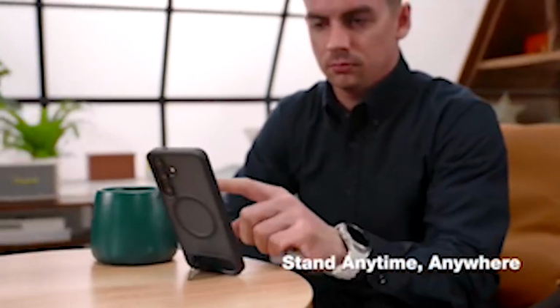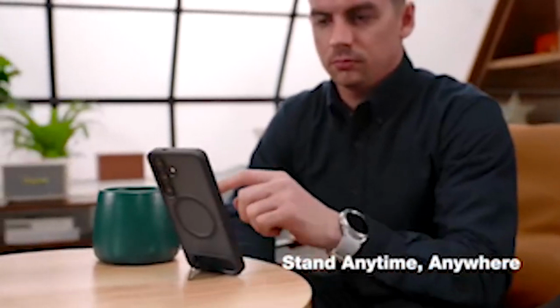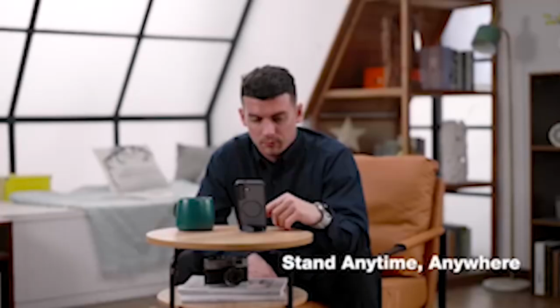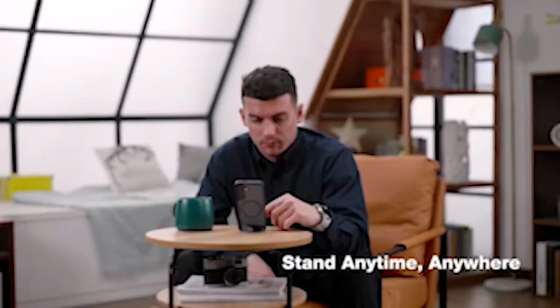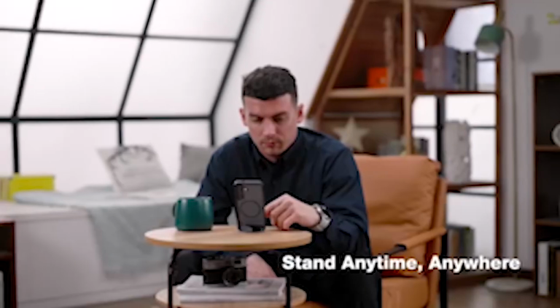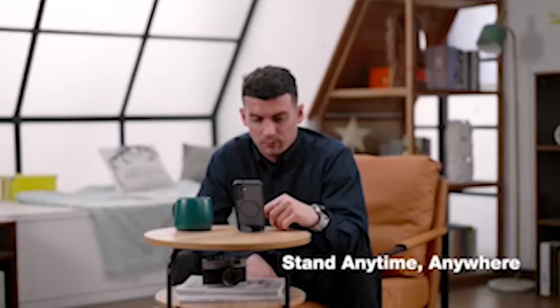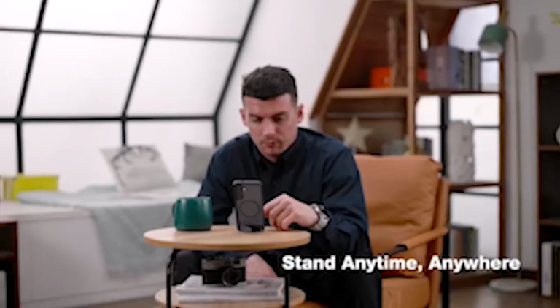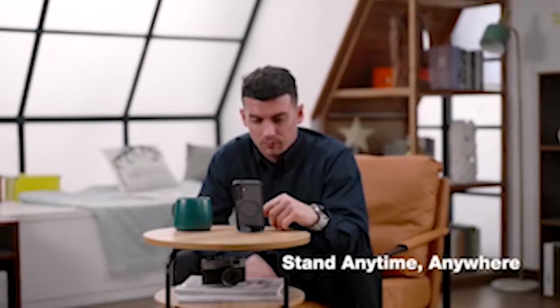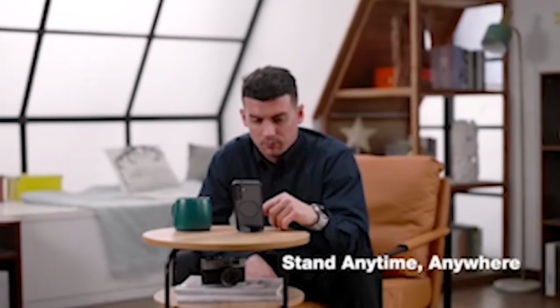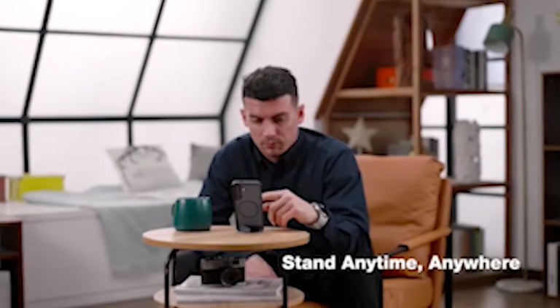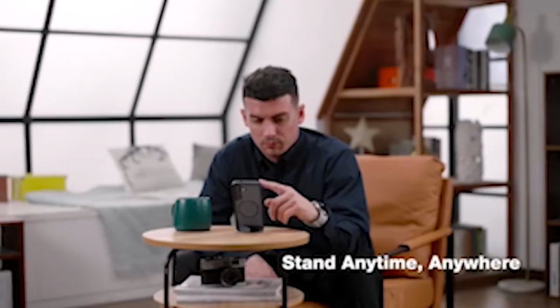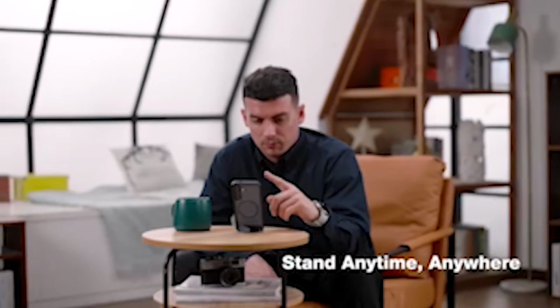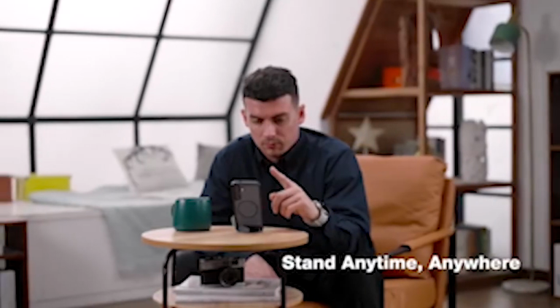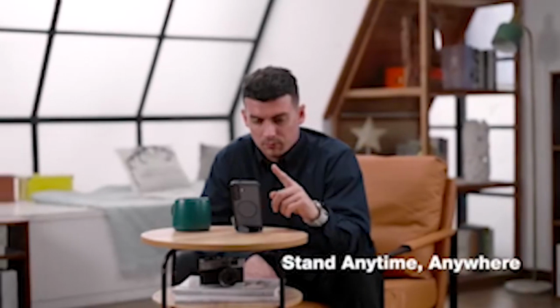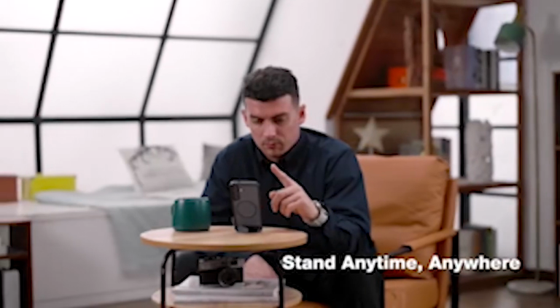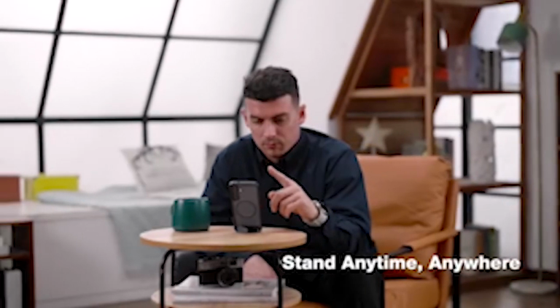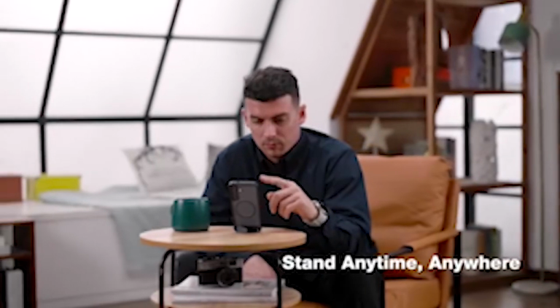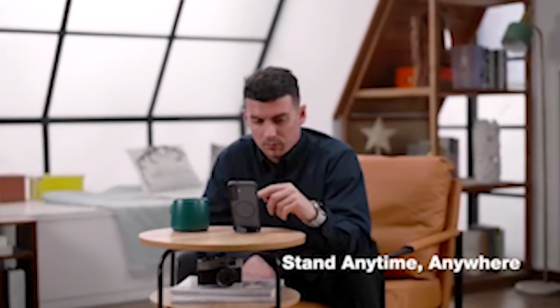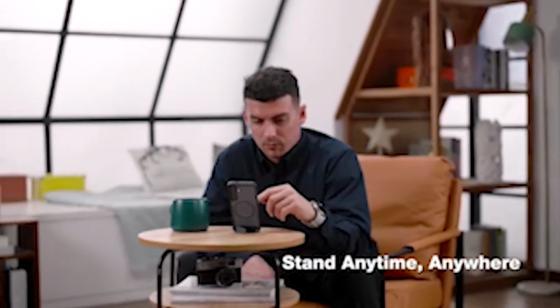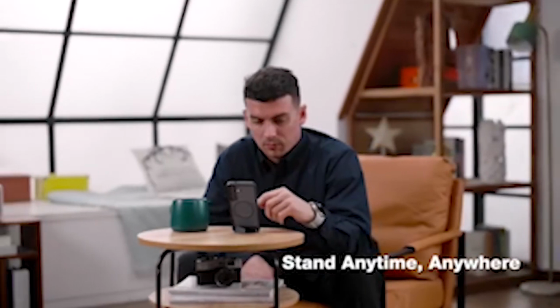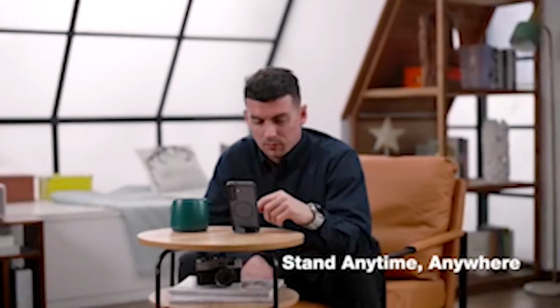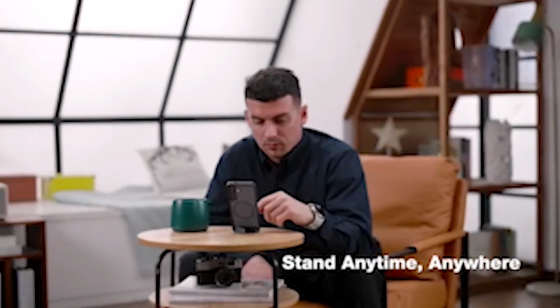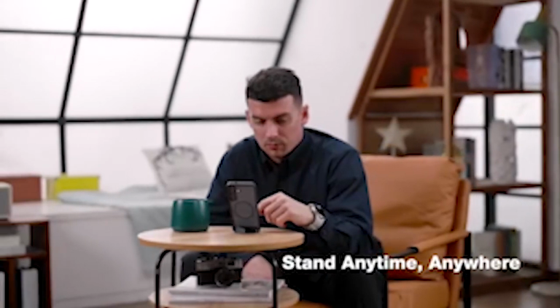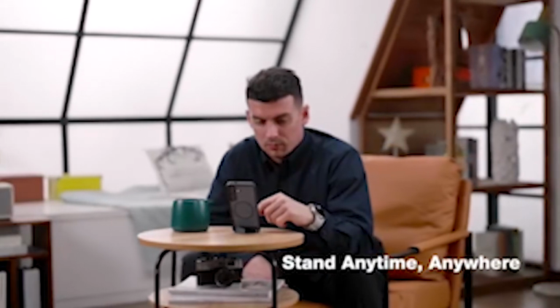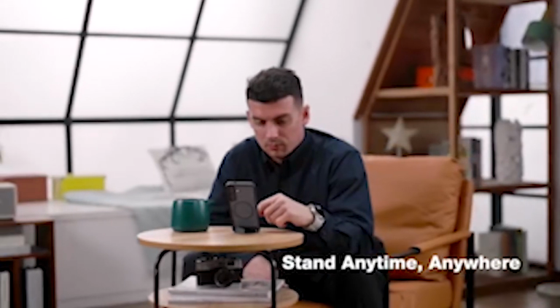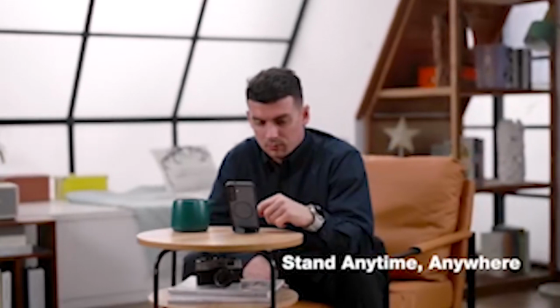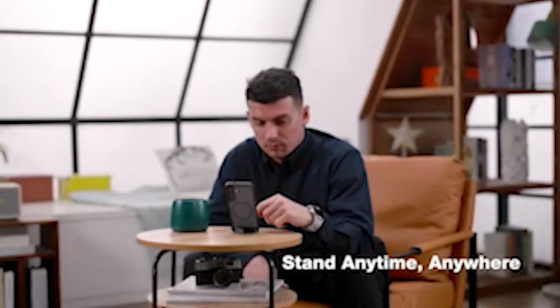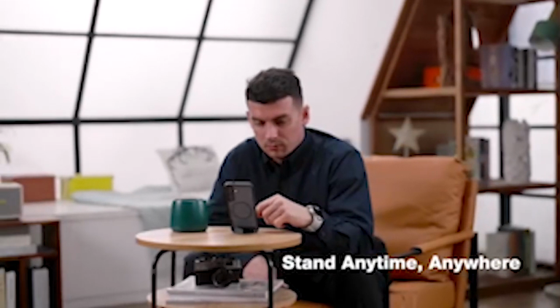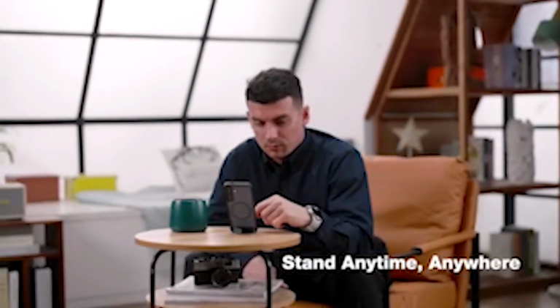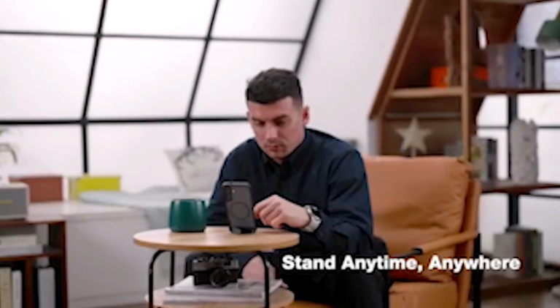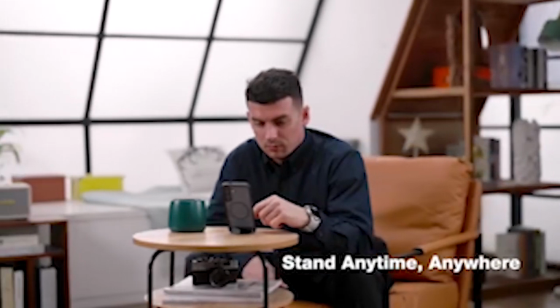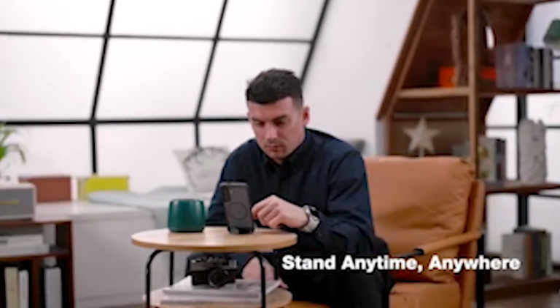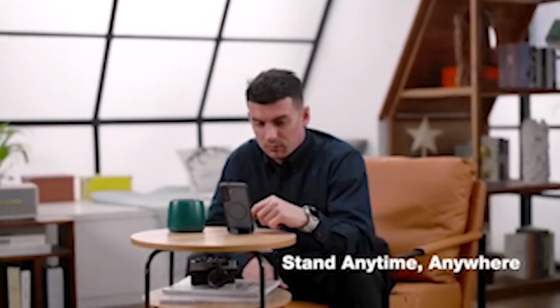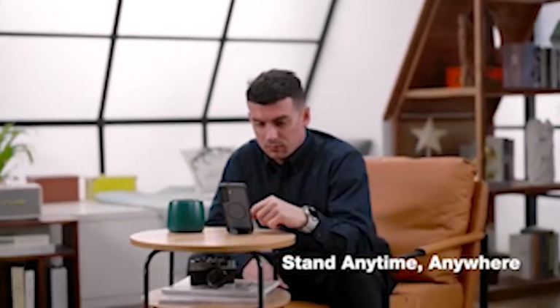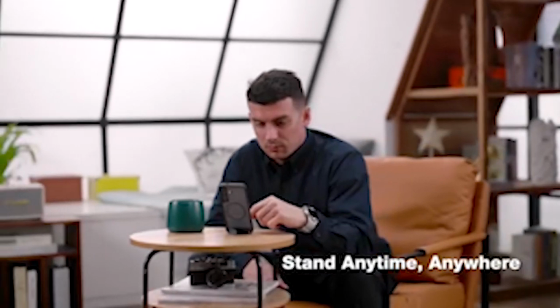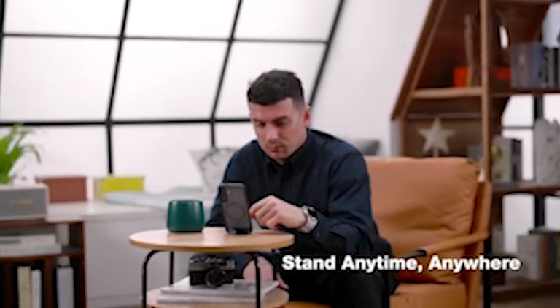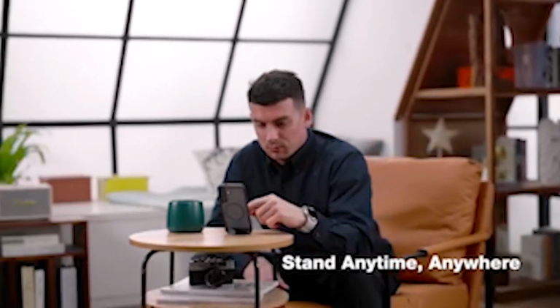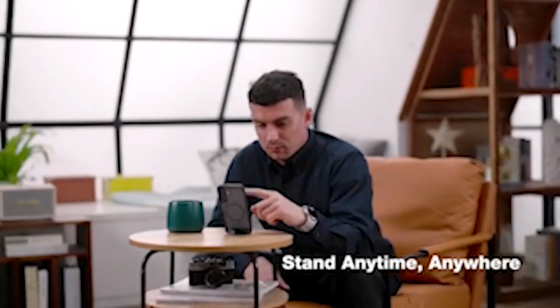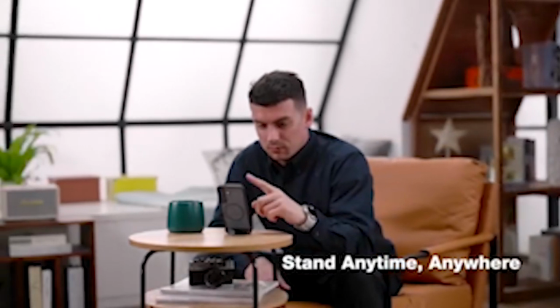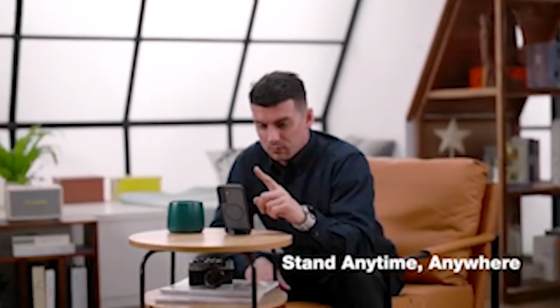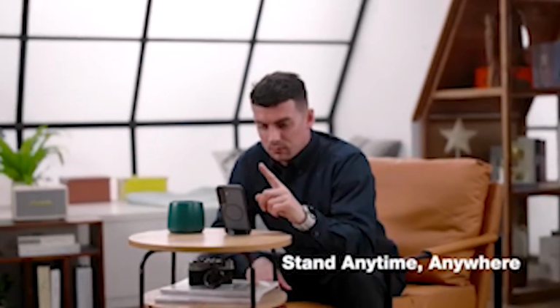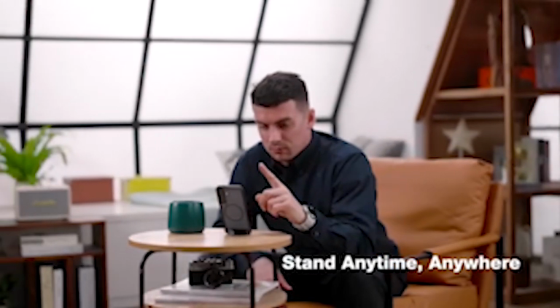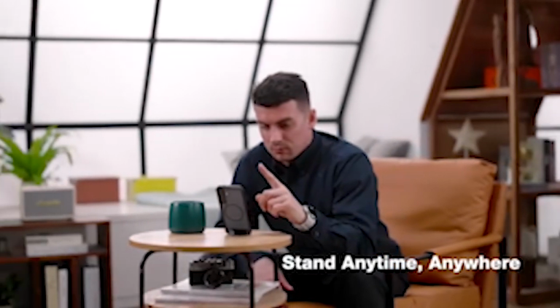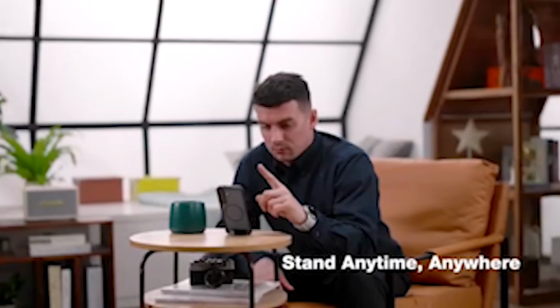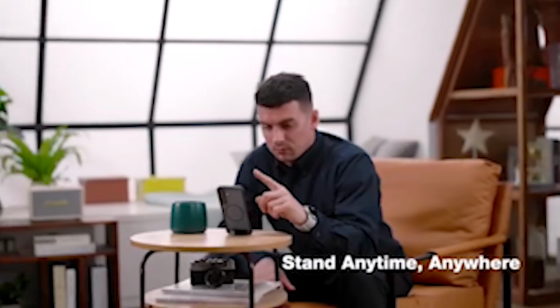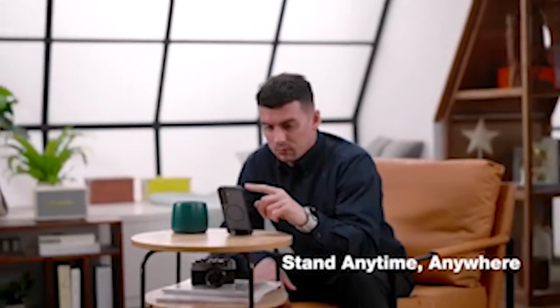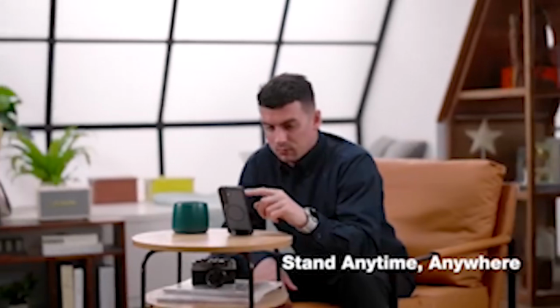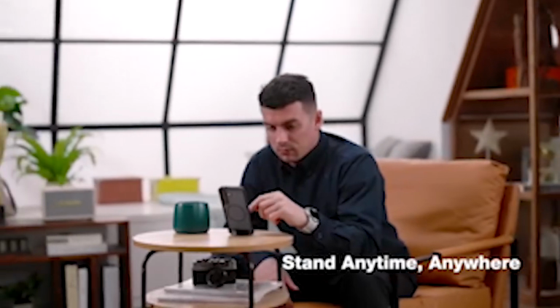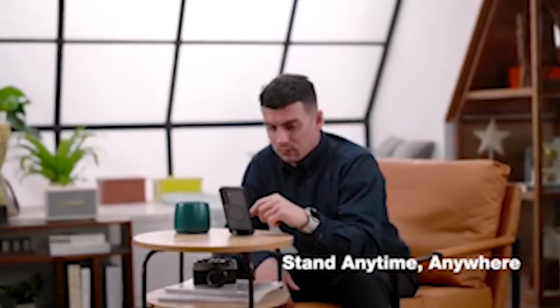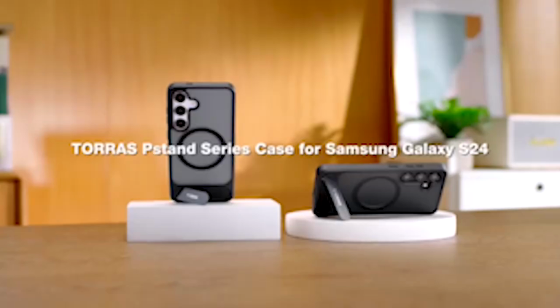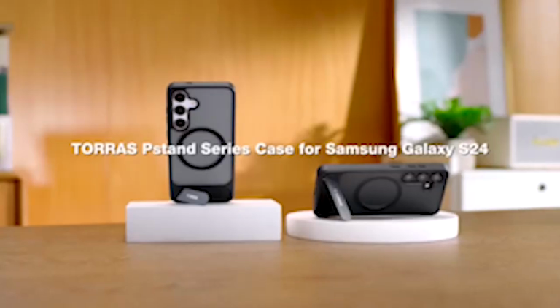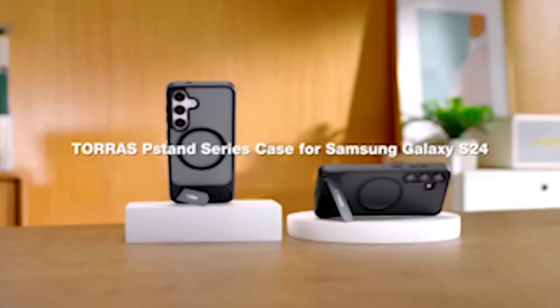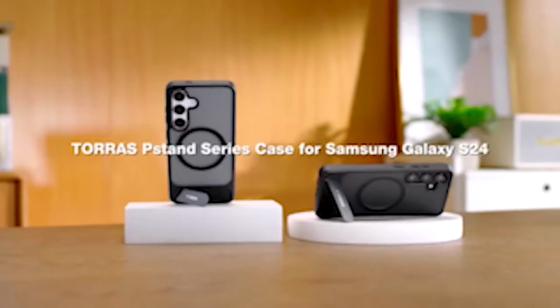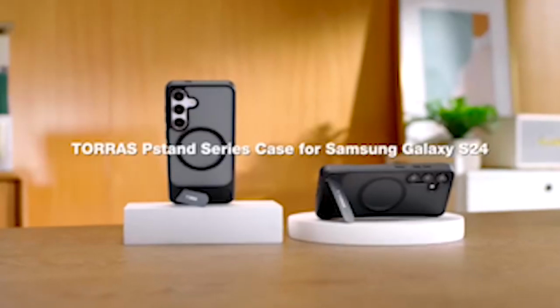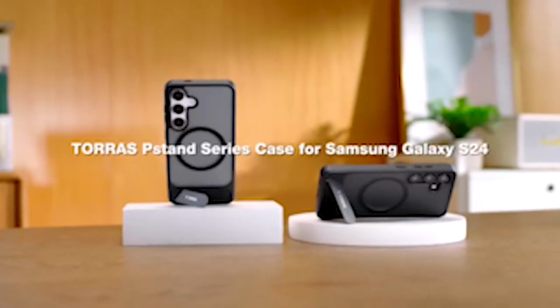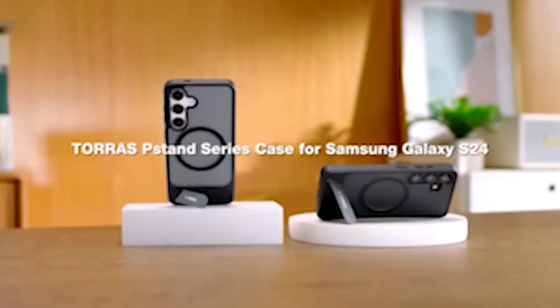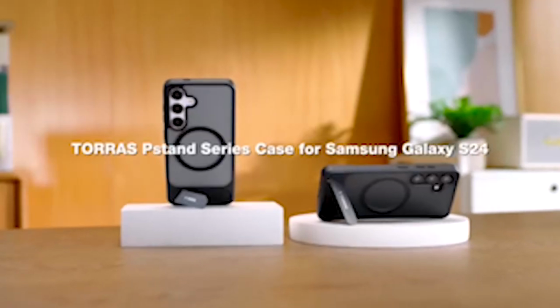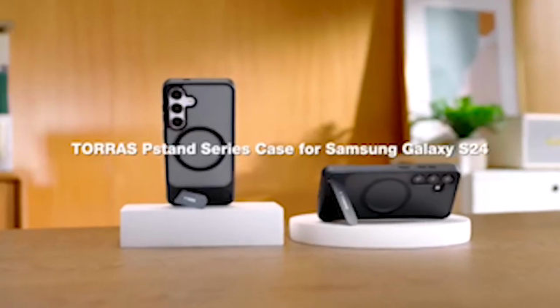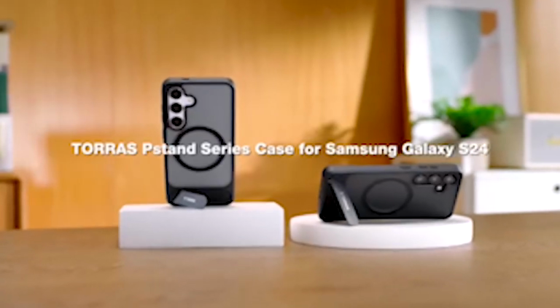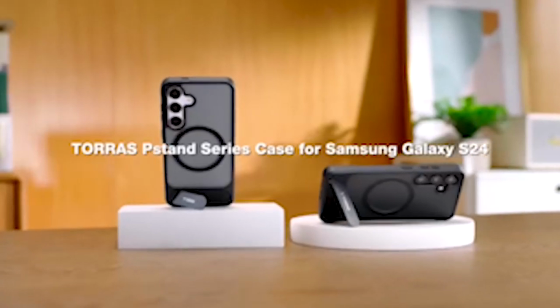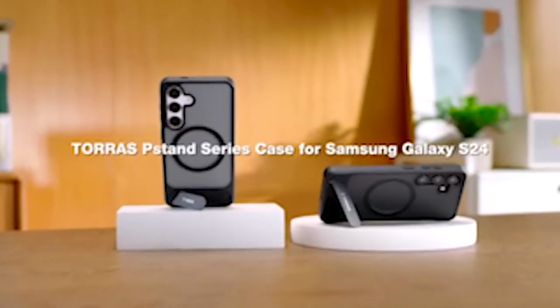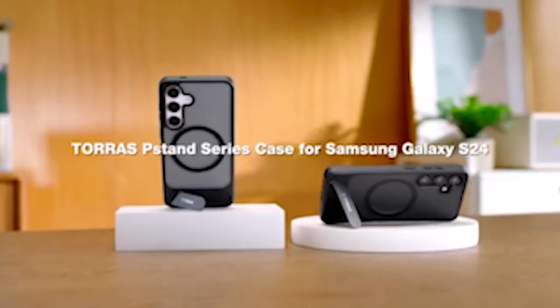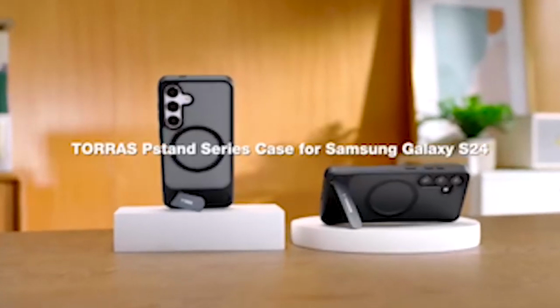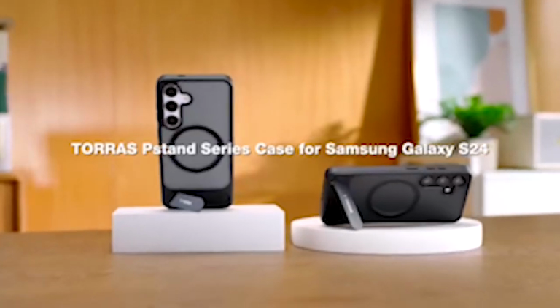Even in the event of accidental impacts, this ensures that your phone will remain protected from cracks, scratches, and other forms of damage.